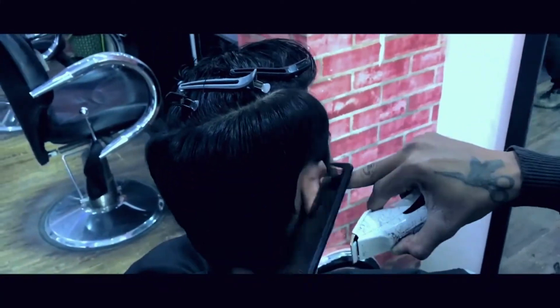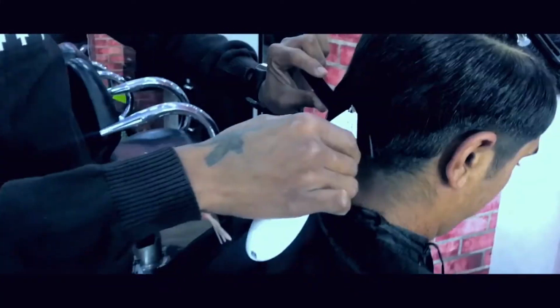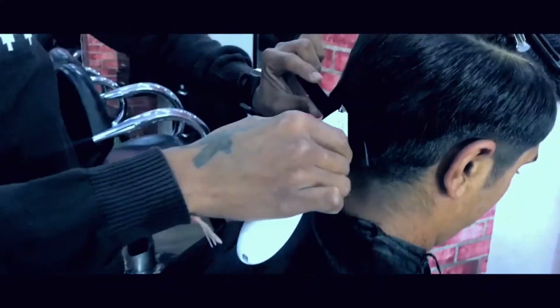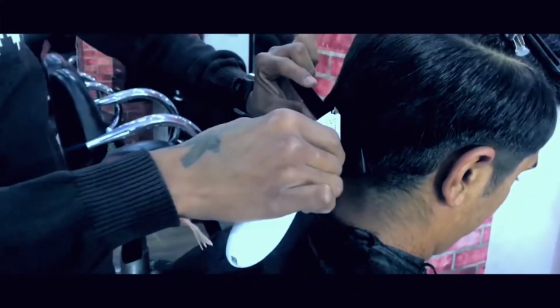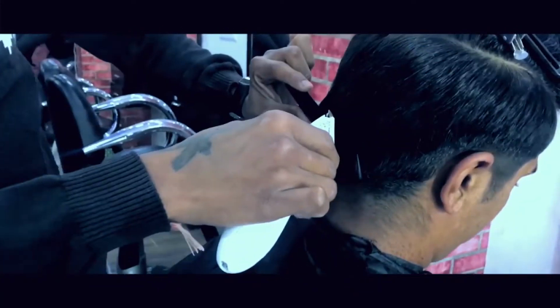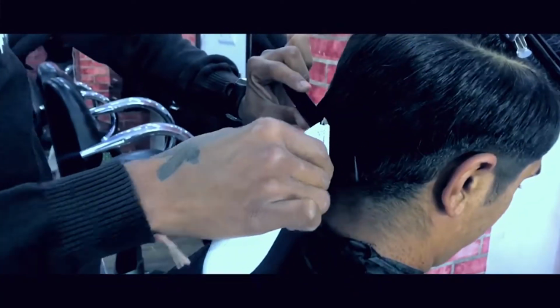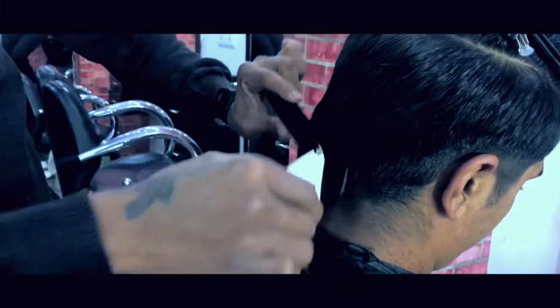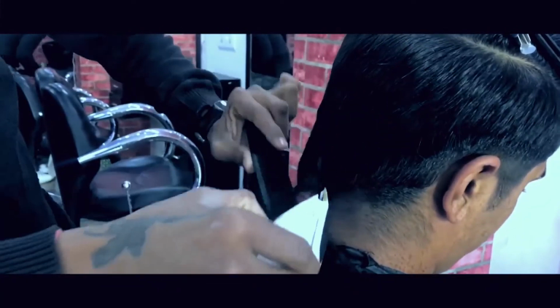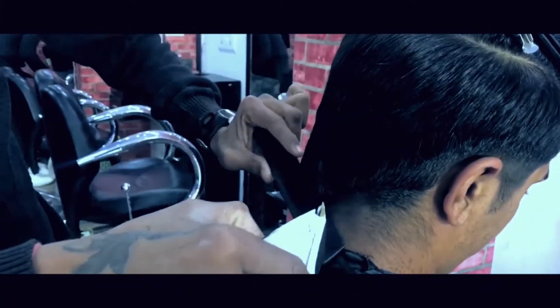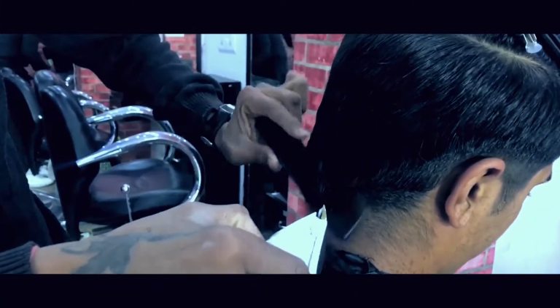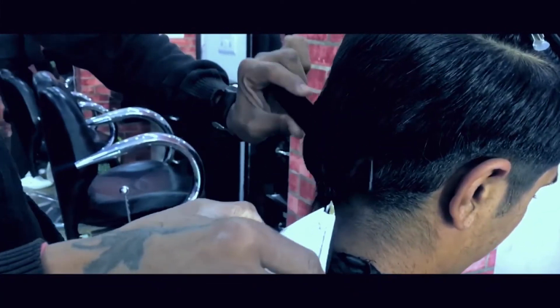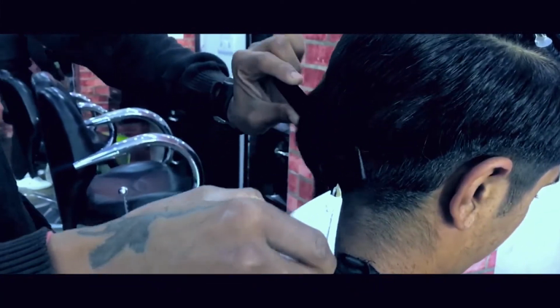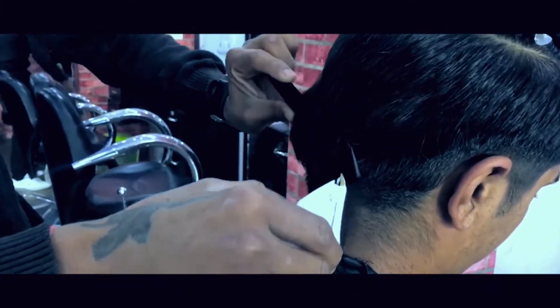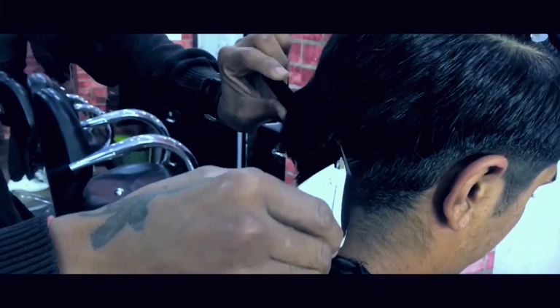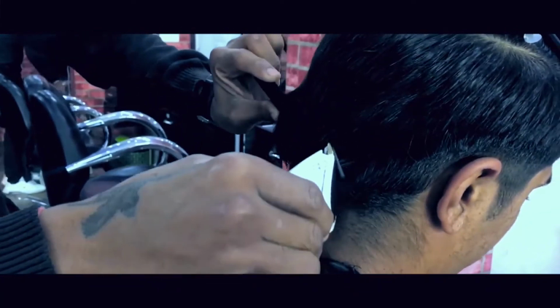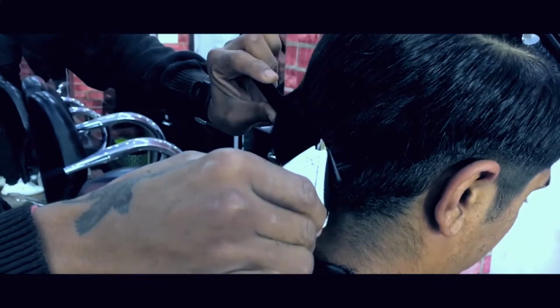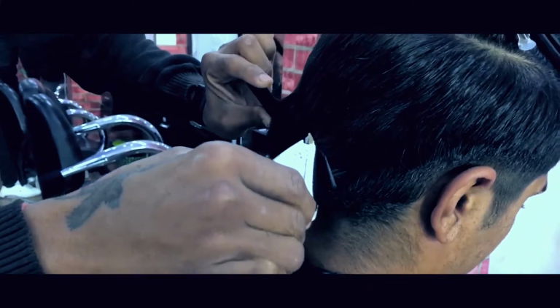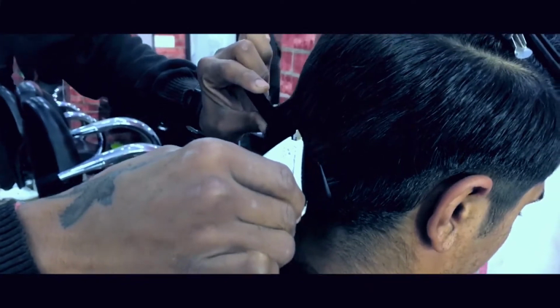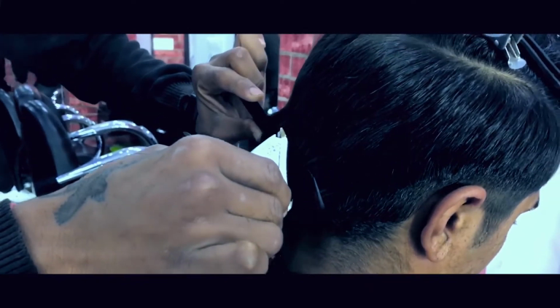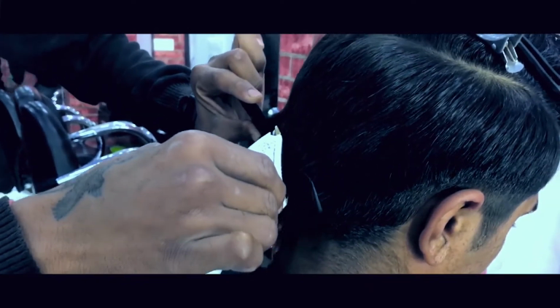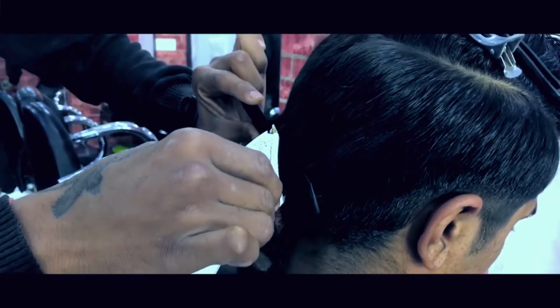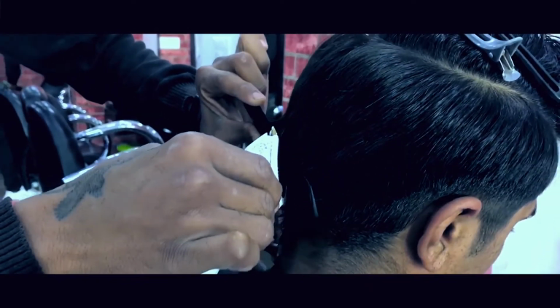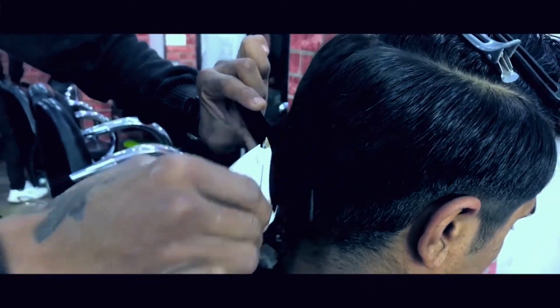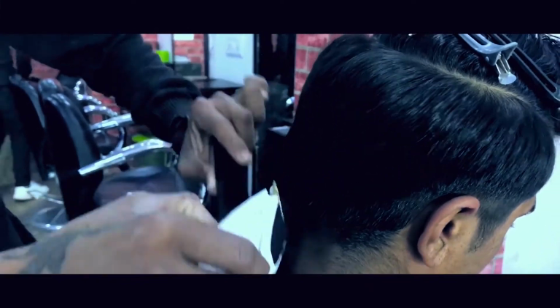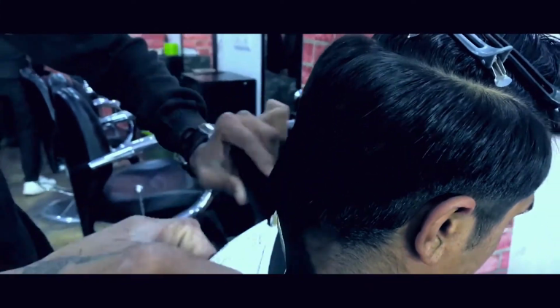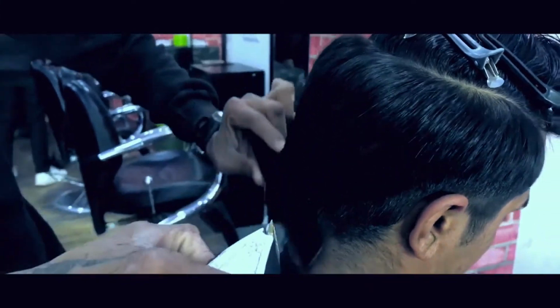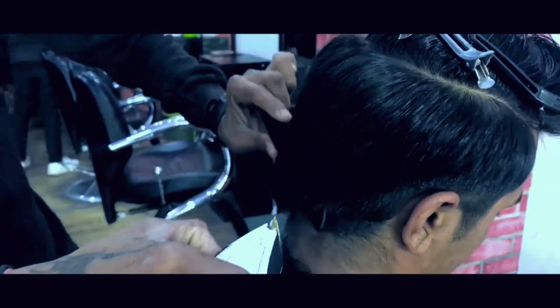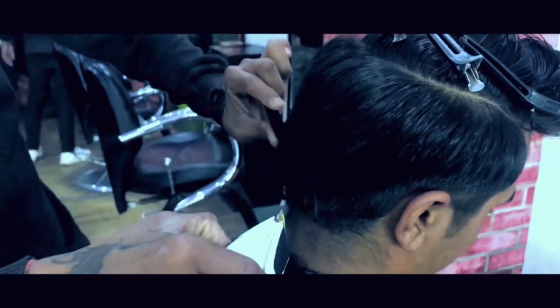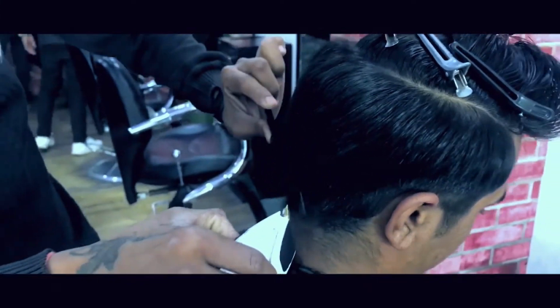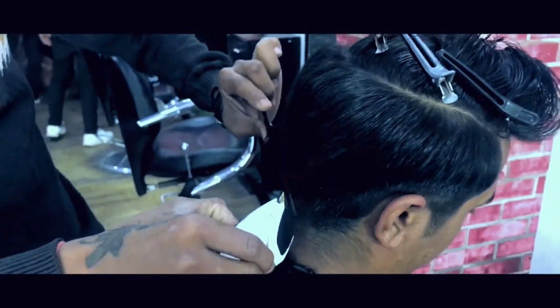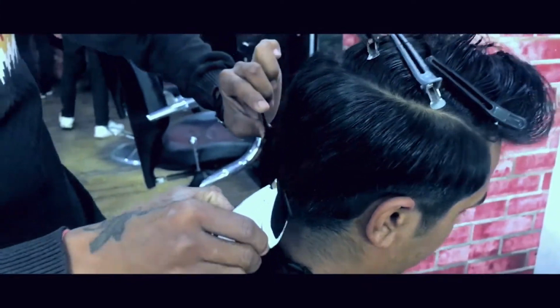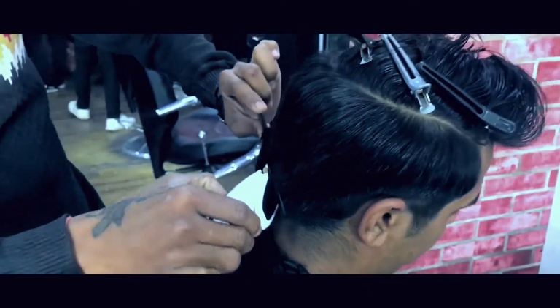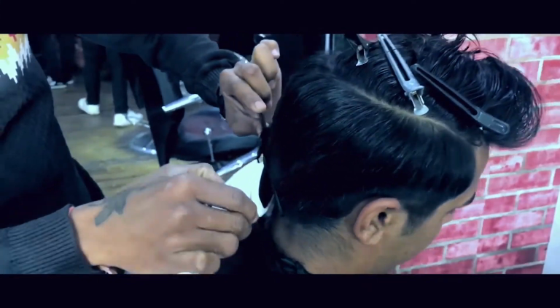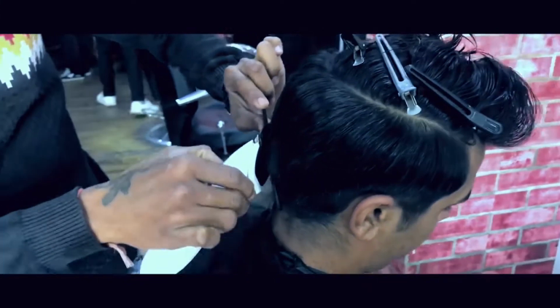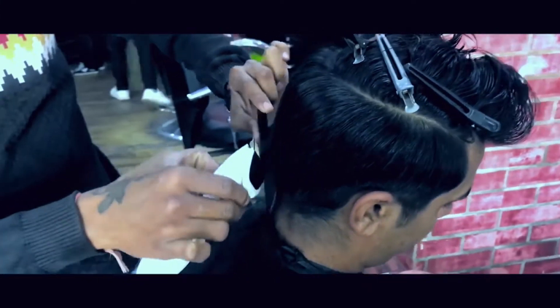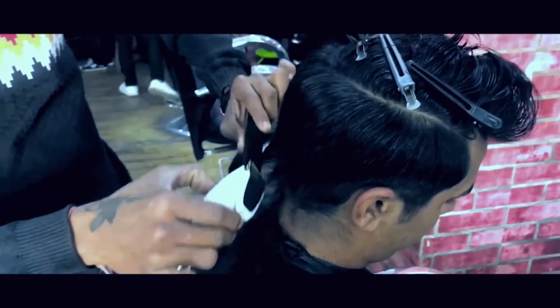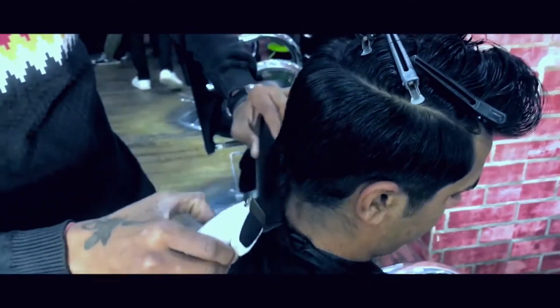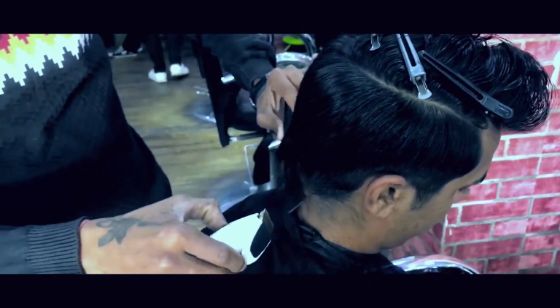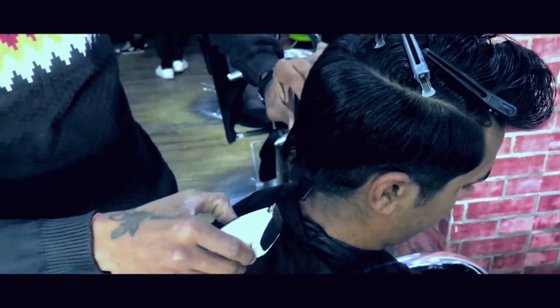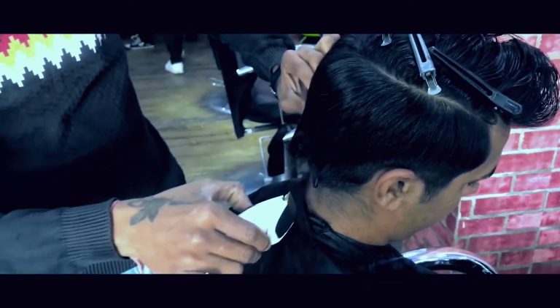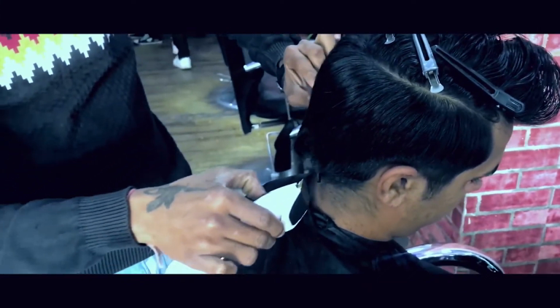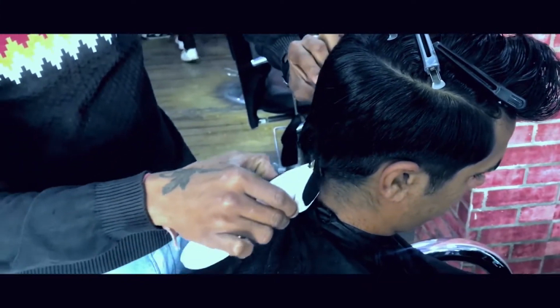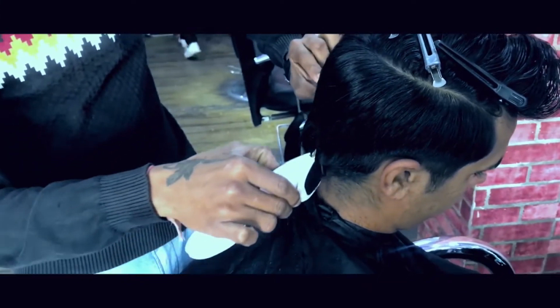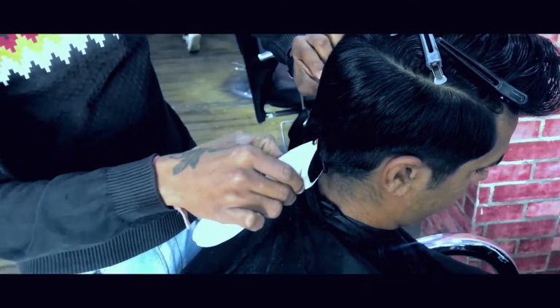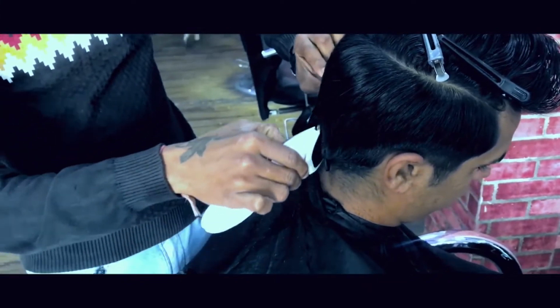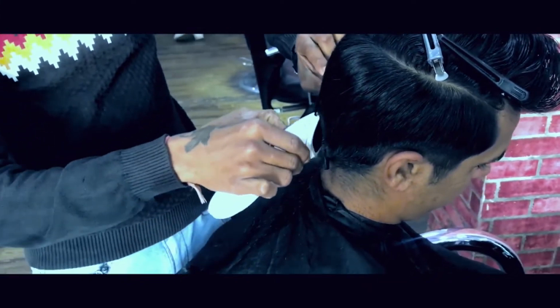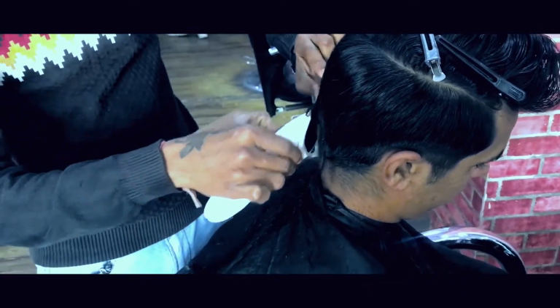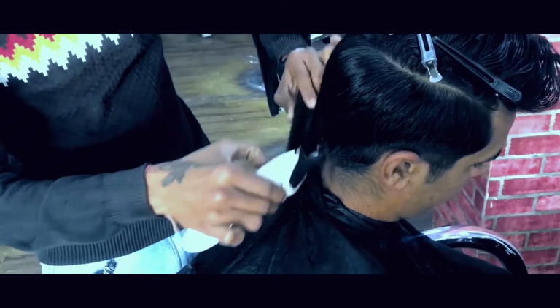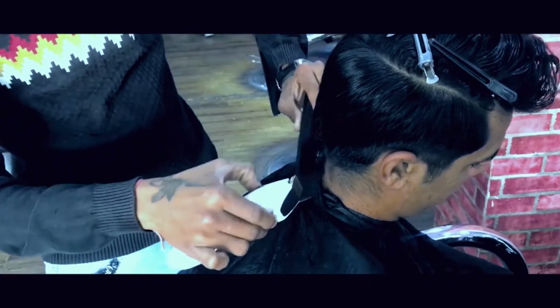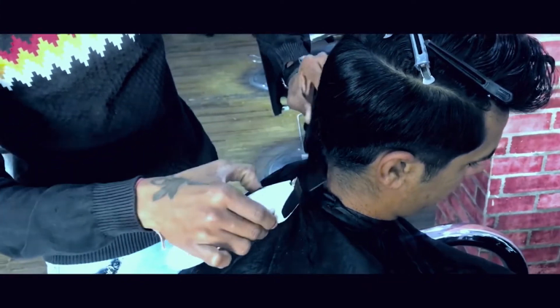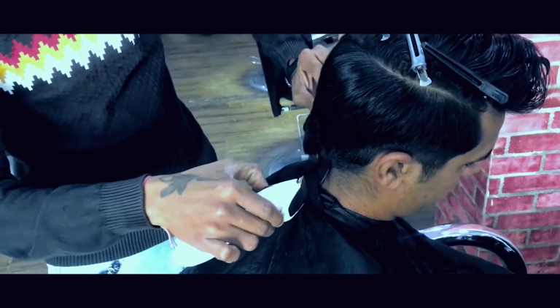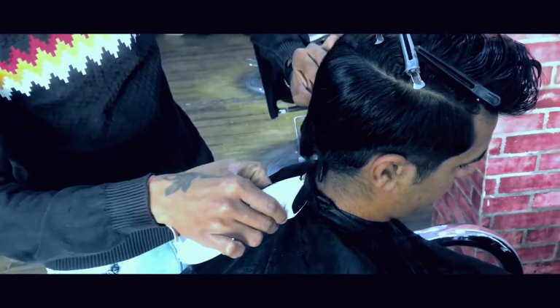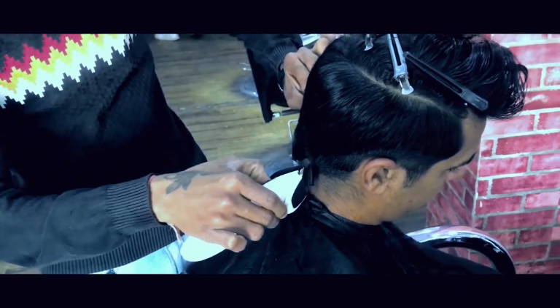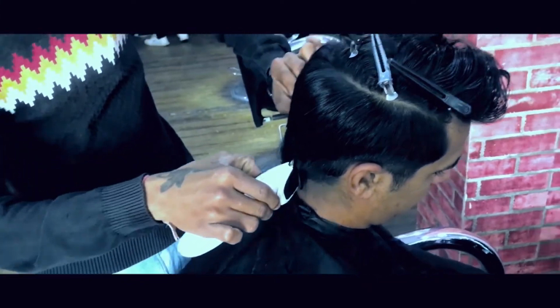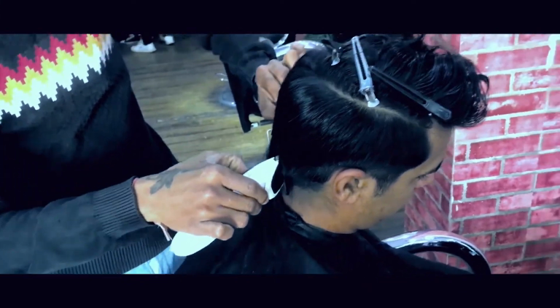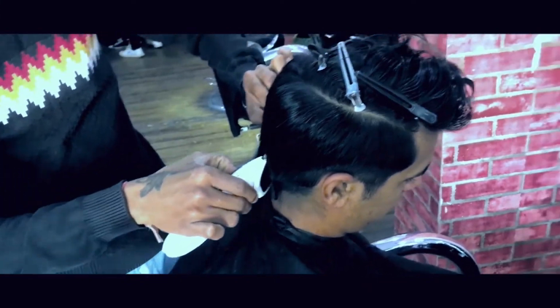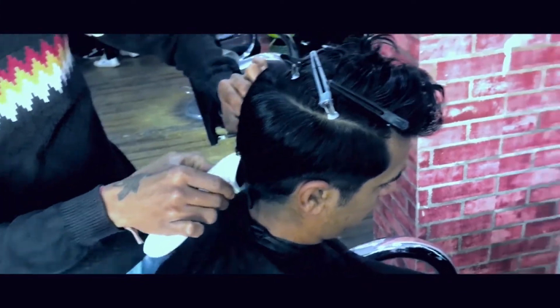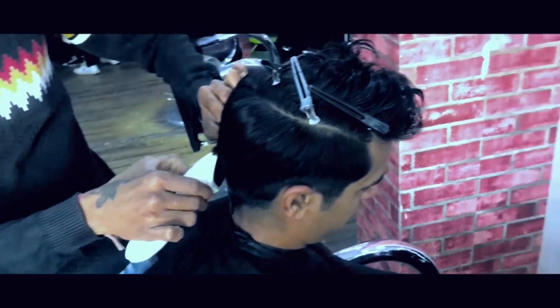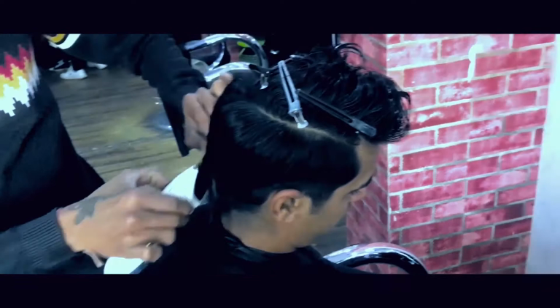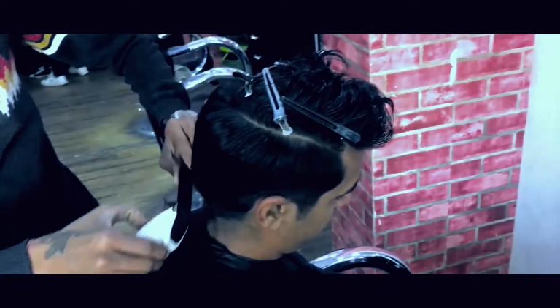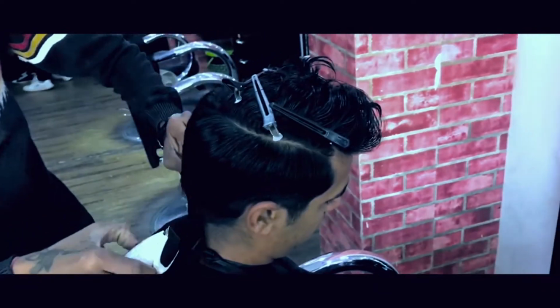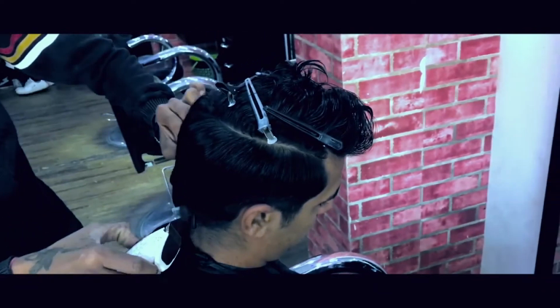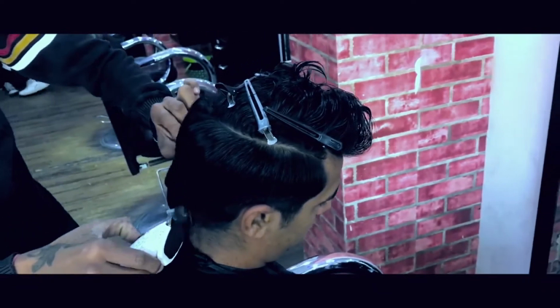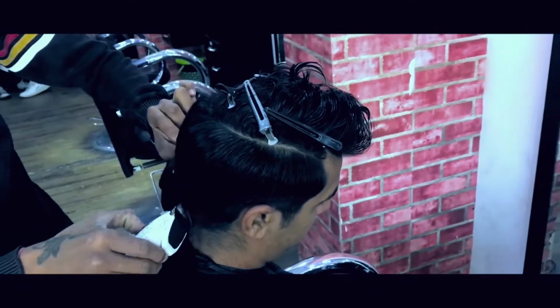To make it unique, we added a merging fade on the sides going from 0.5 all the way up to 2.